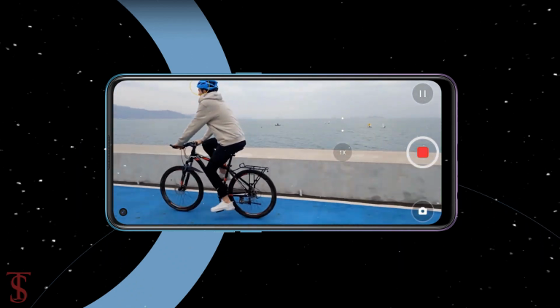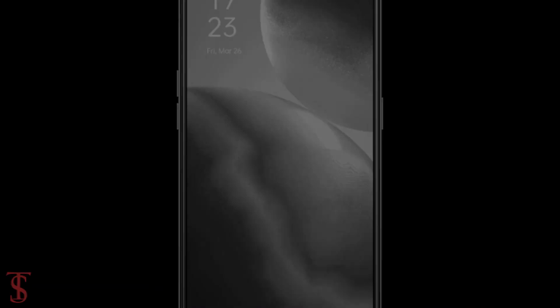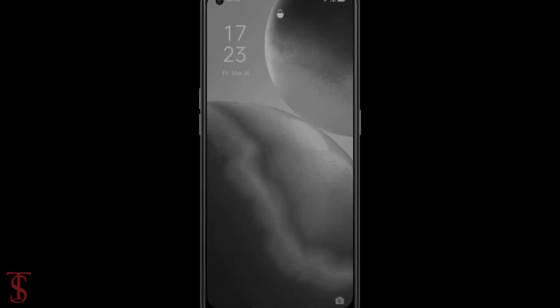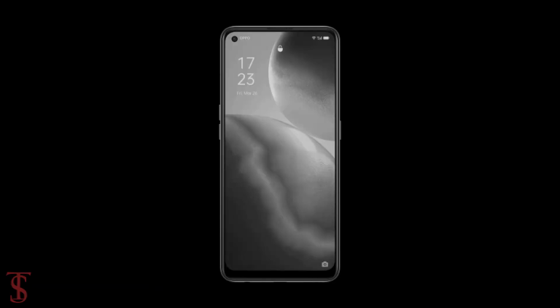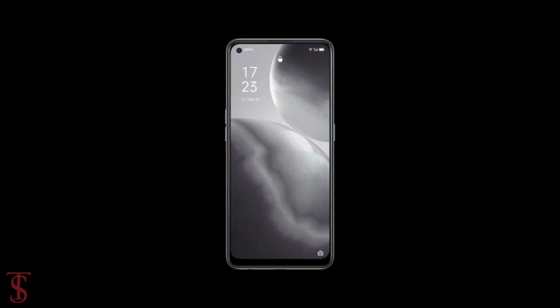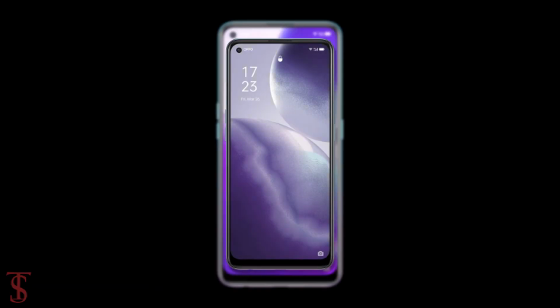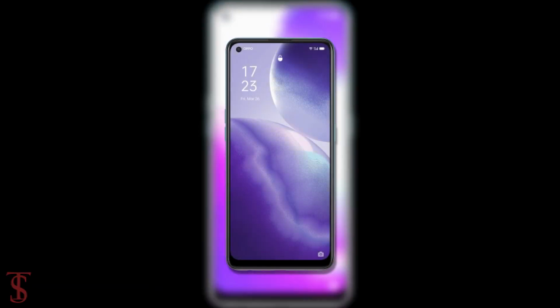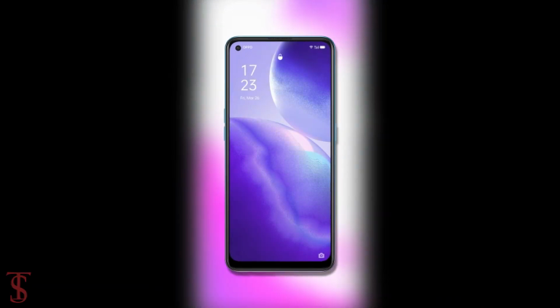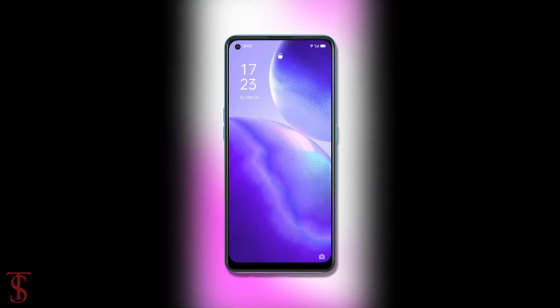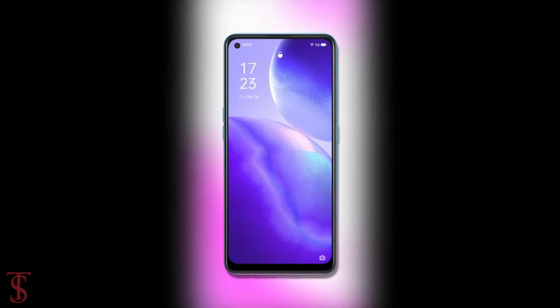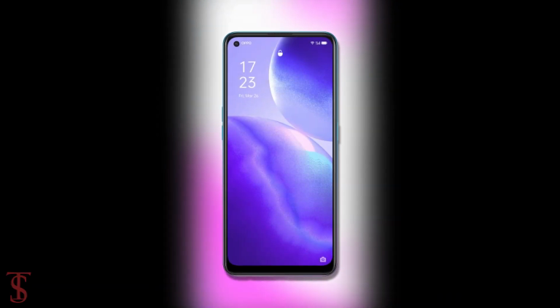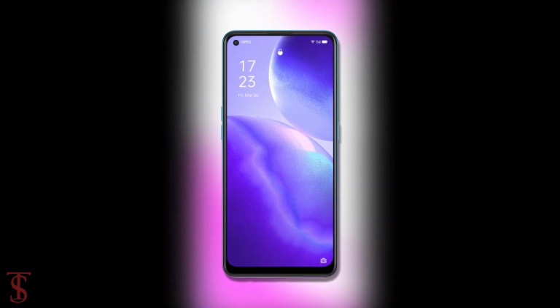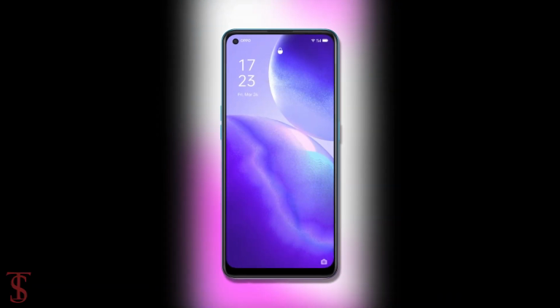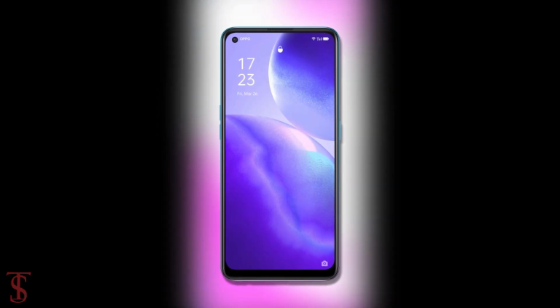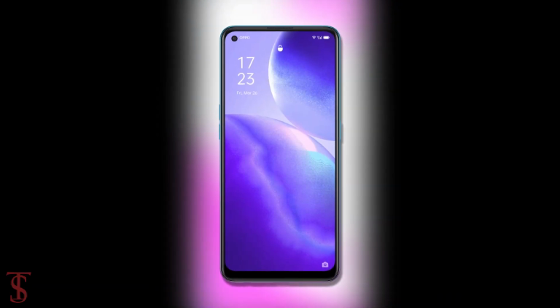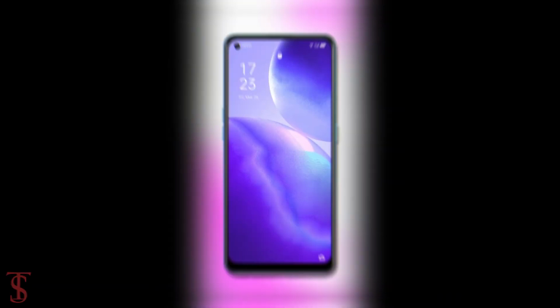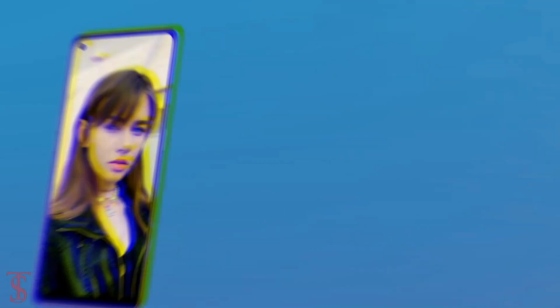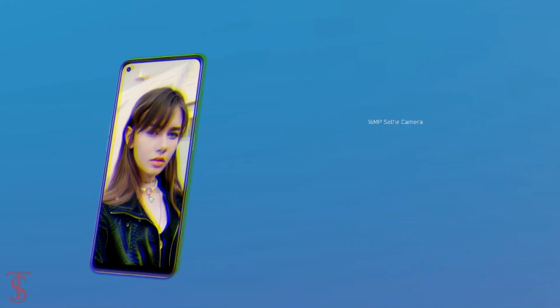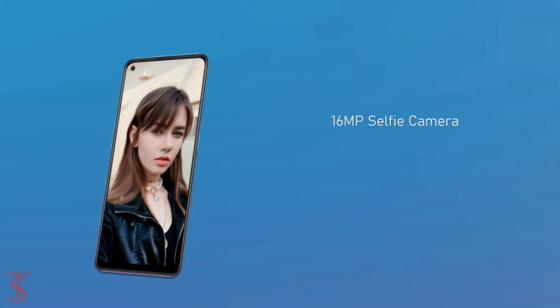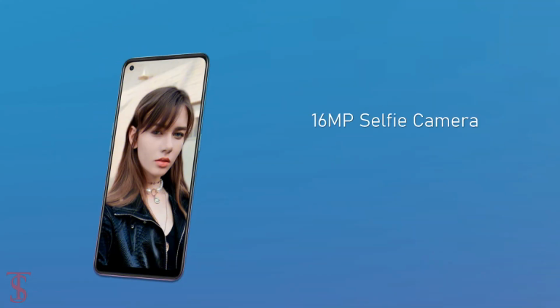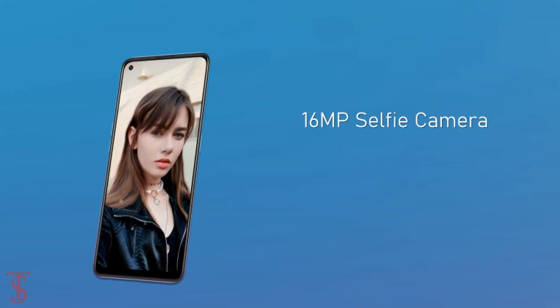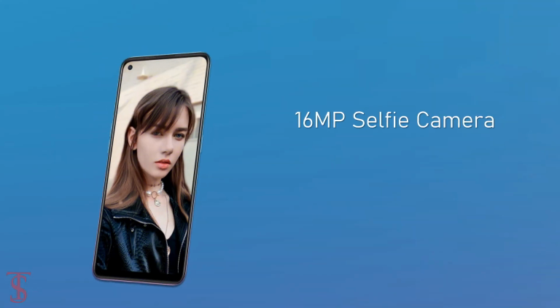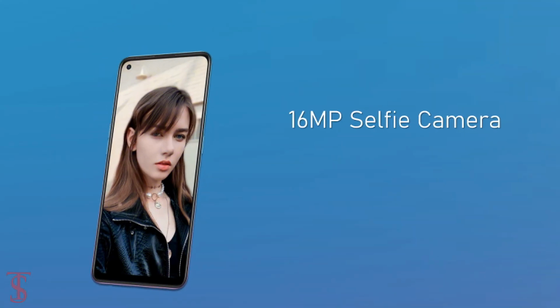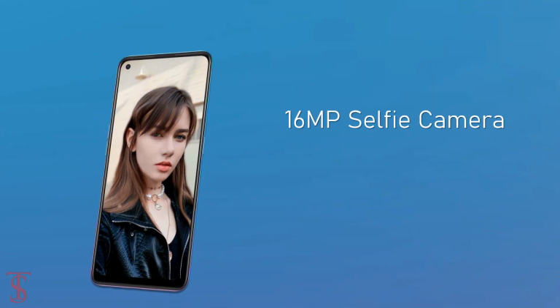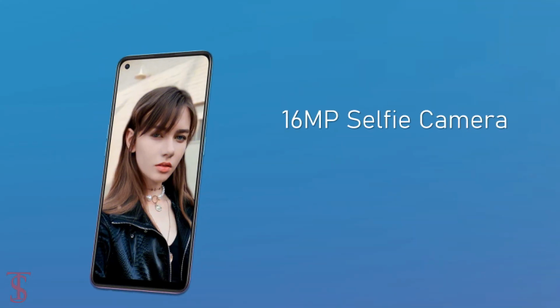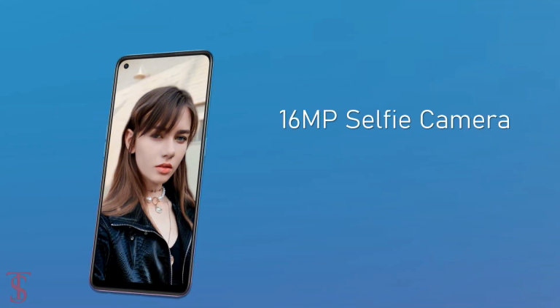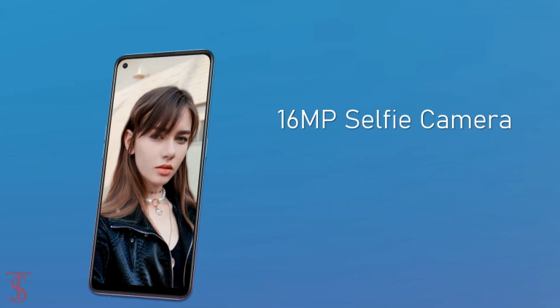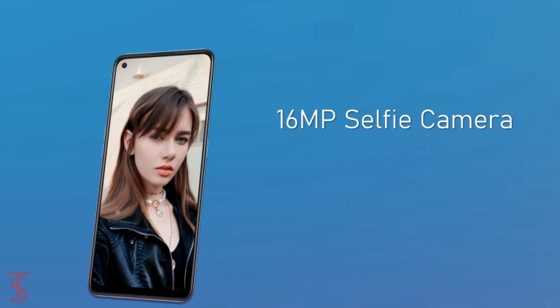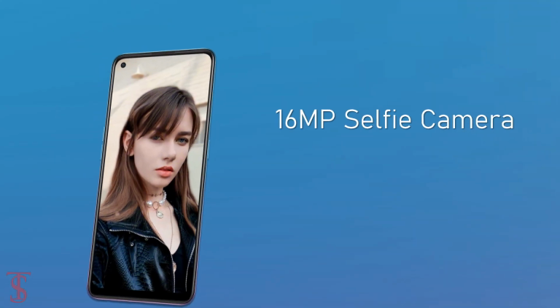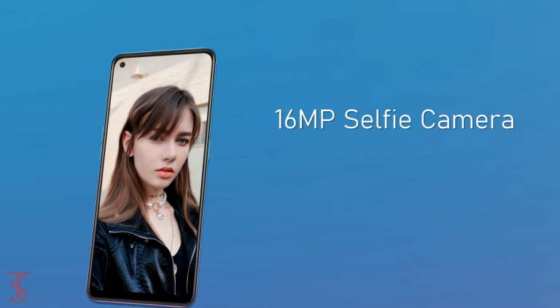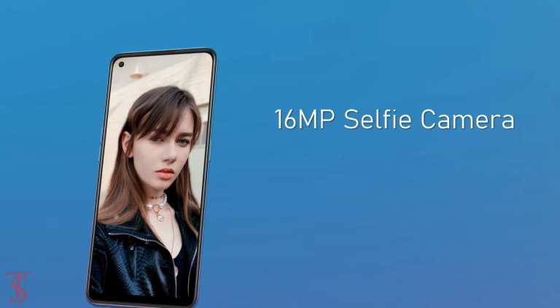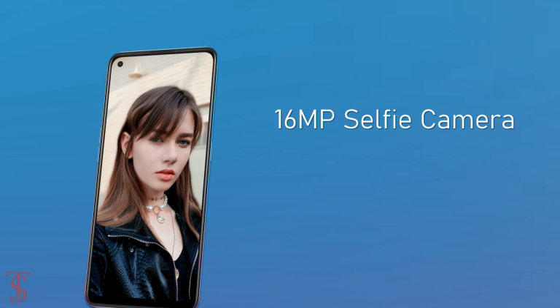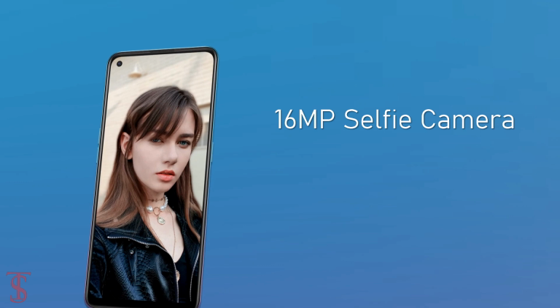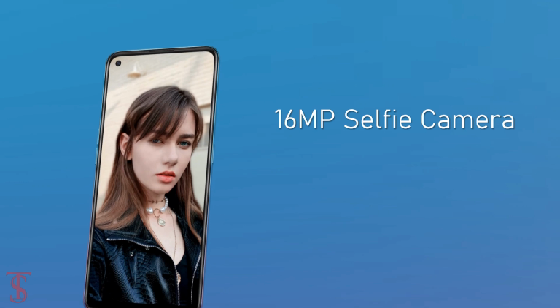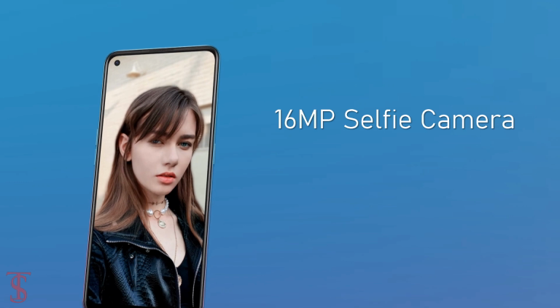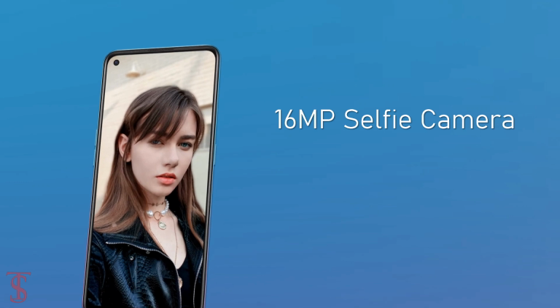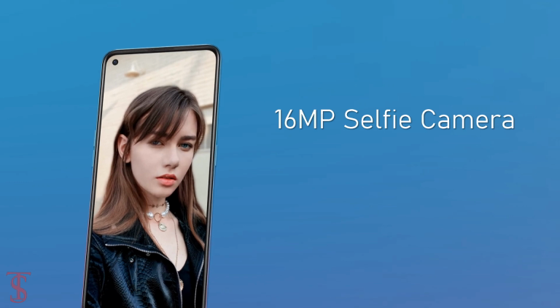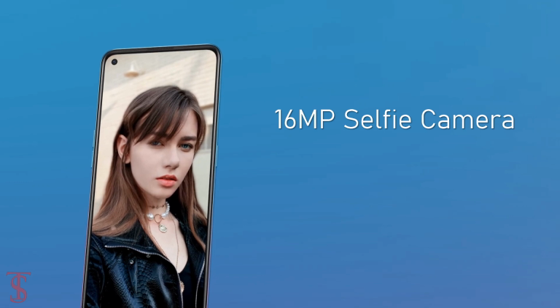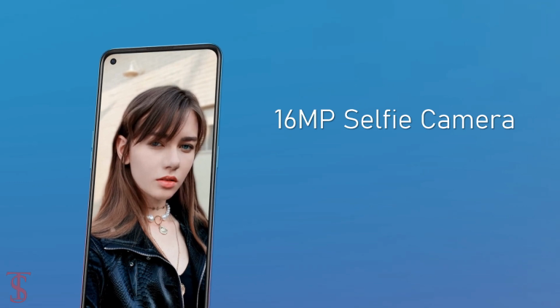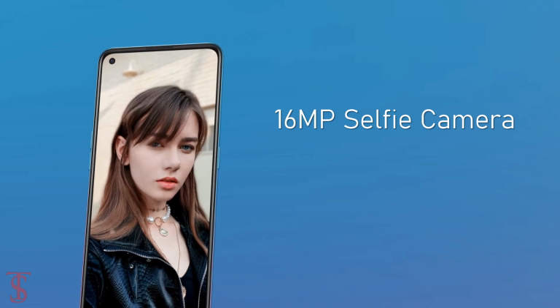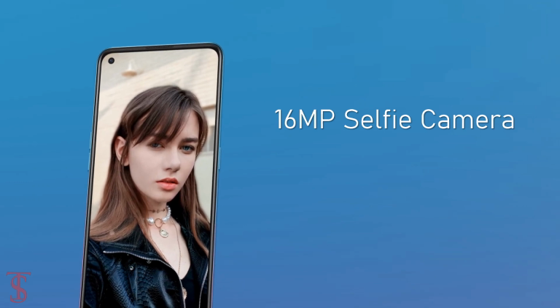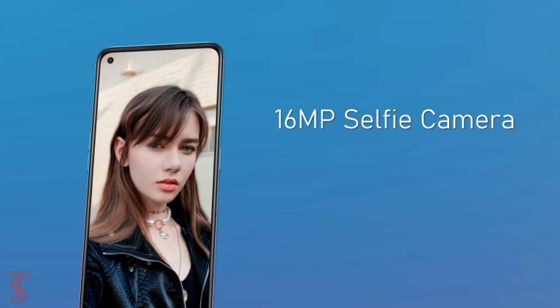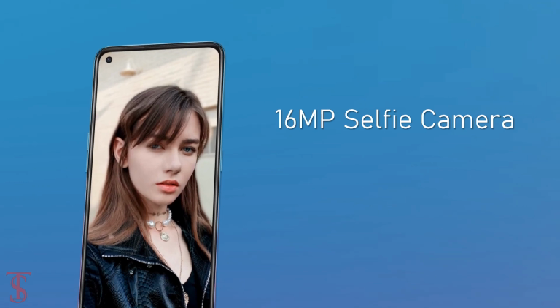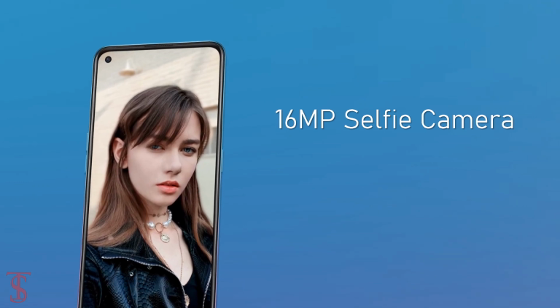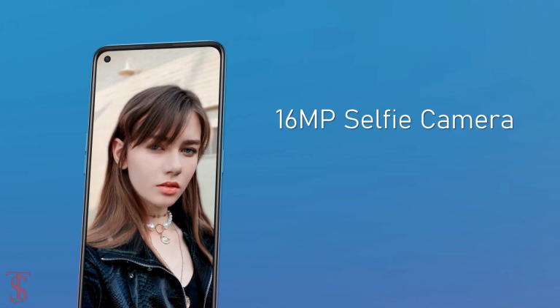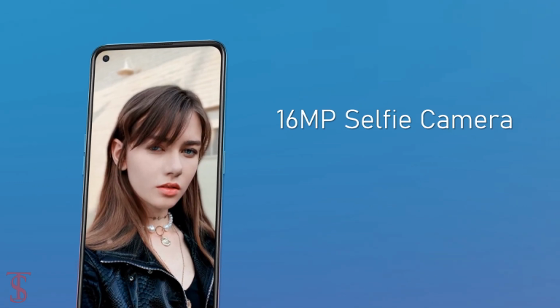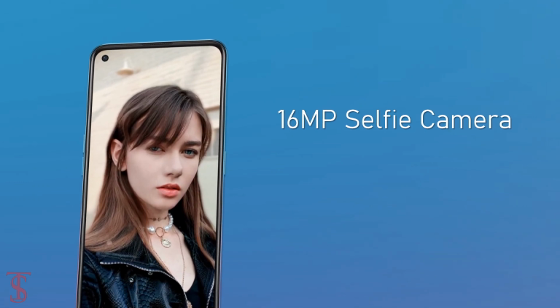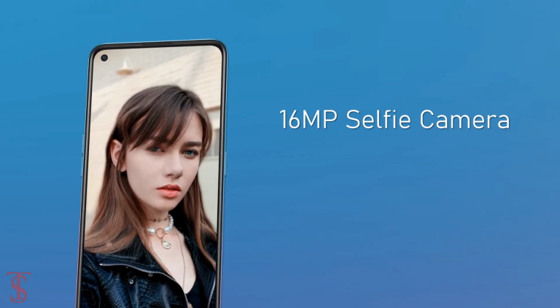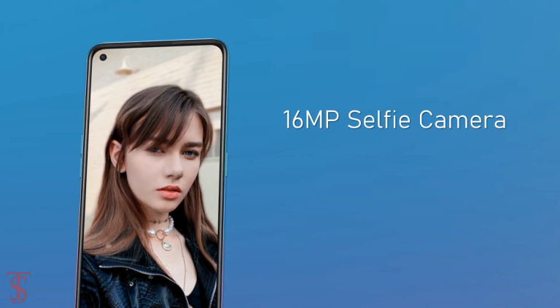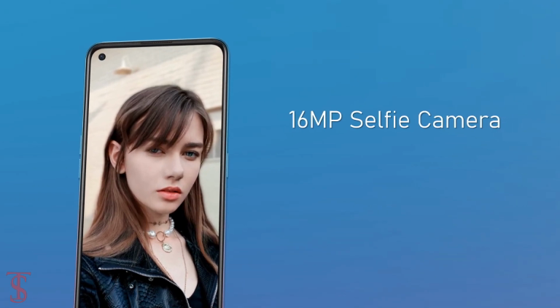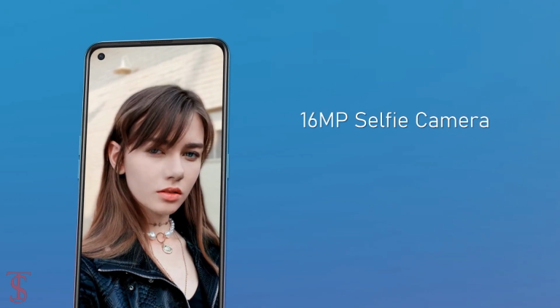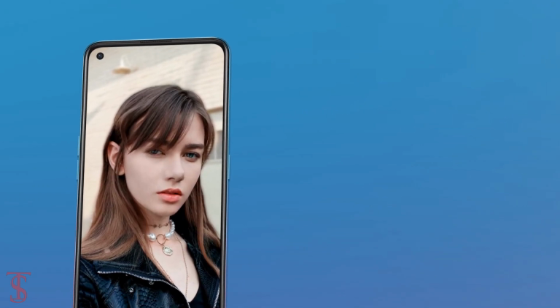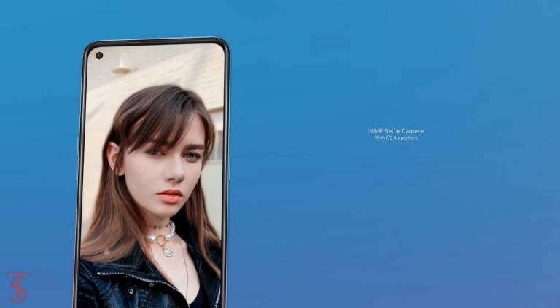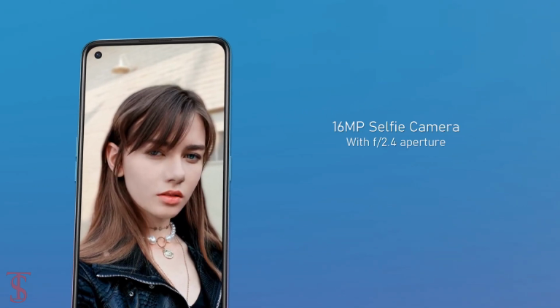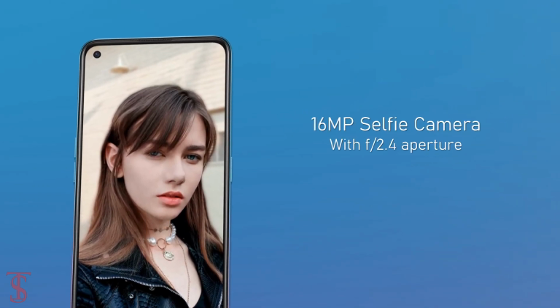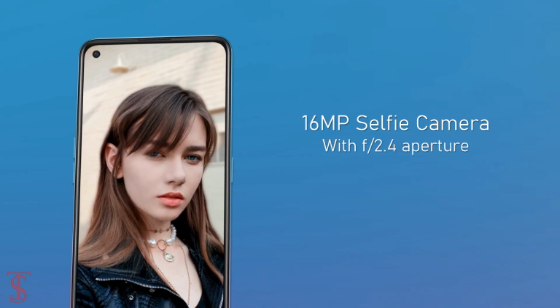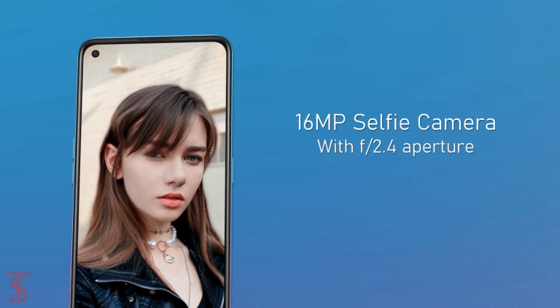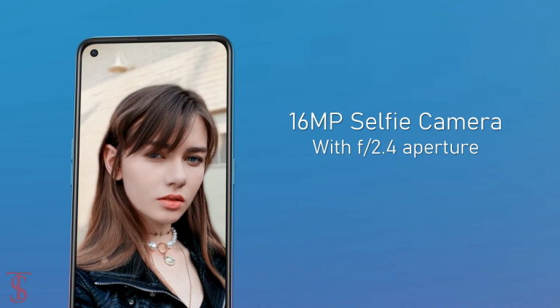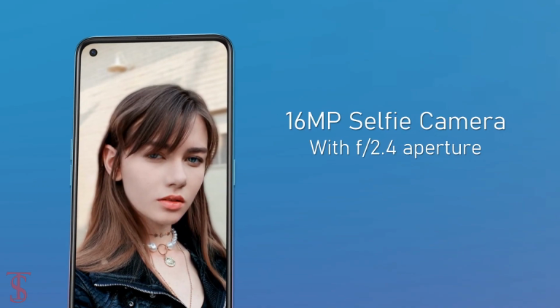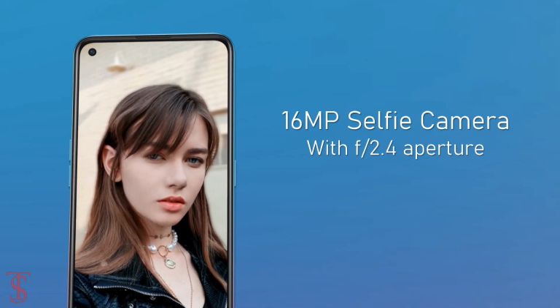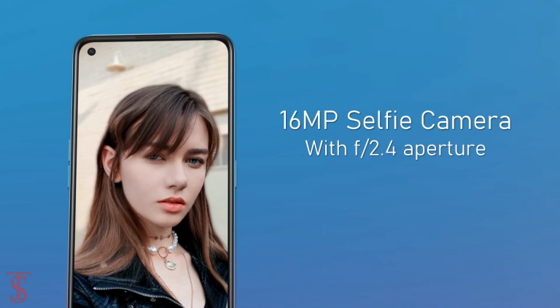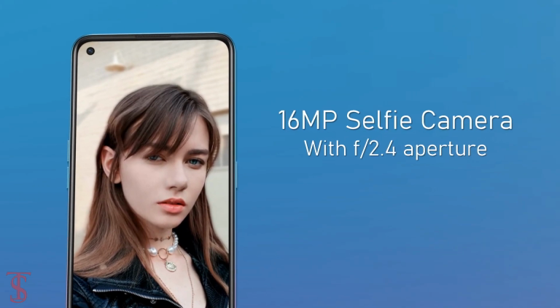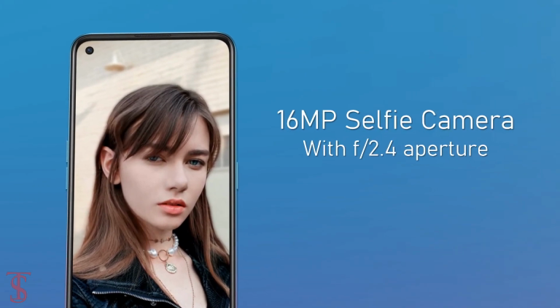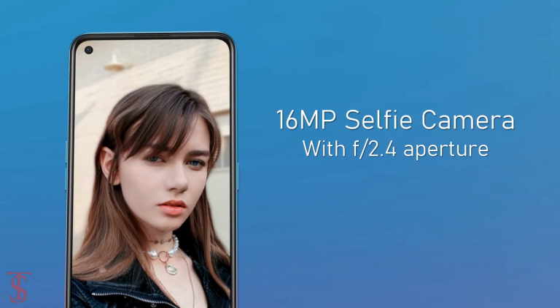At the front, it has a 16MP selfie camera under a hole punch at the top left corner with an f/2.4 aperture.